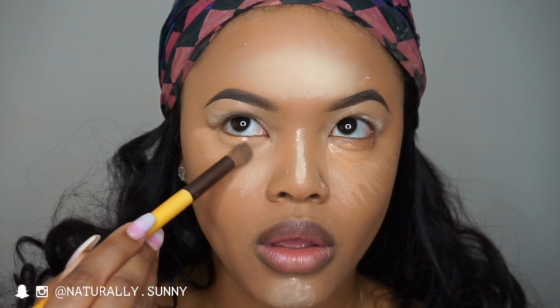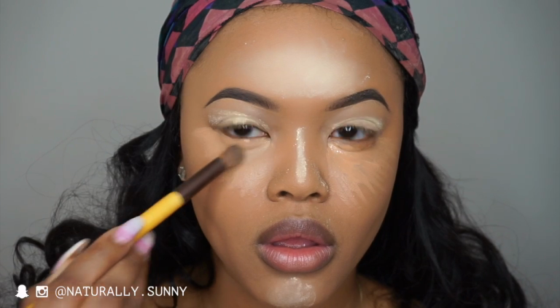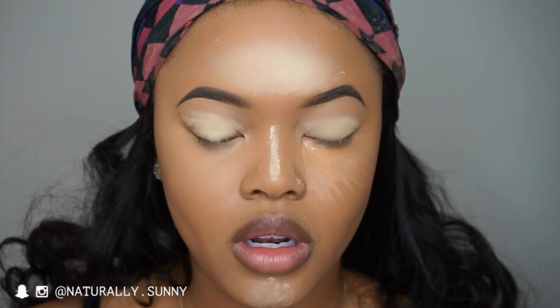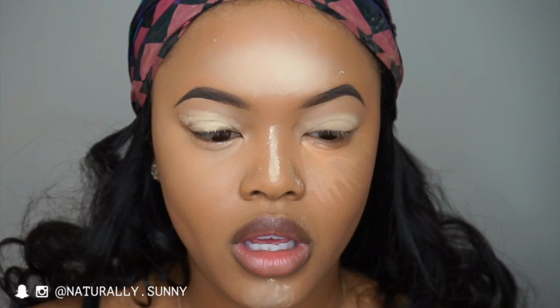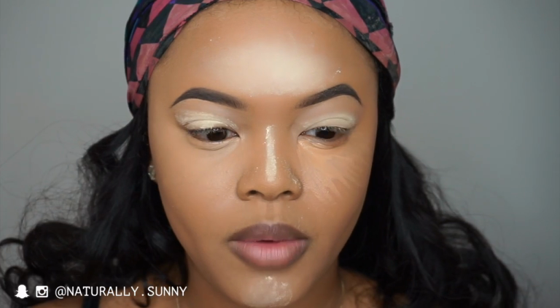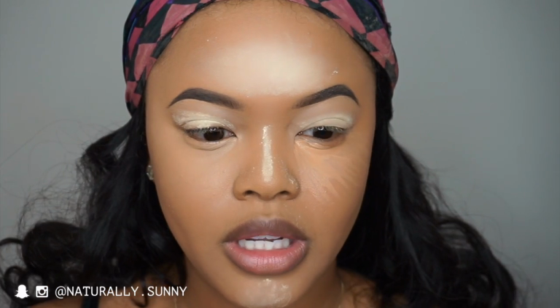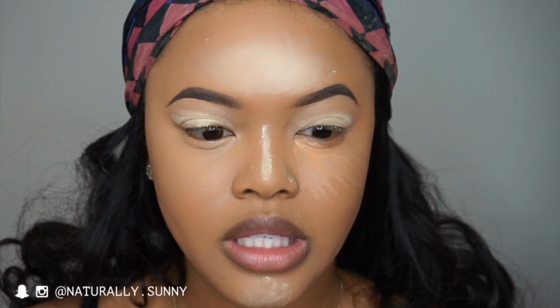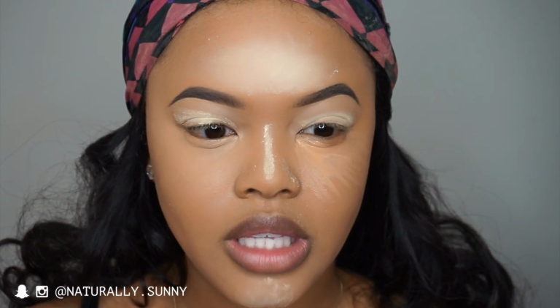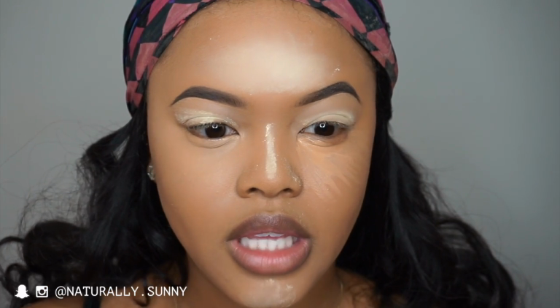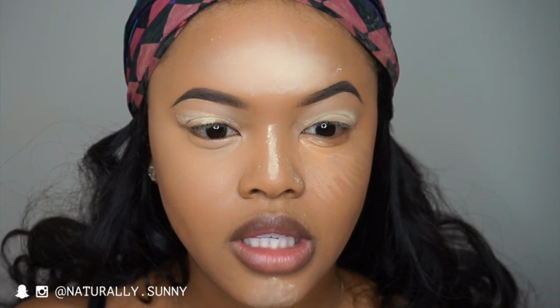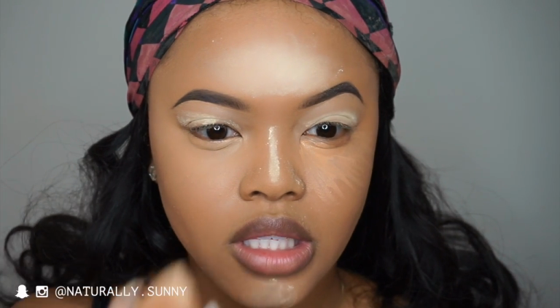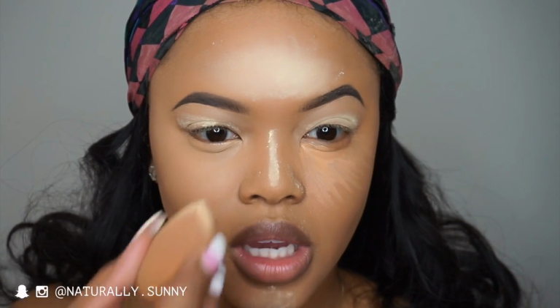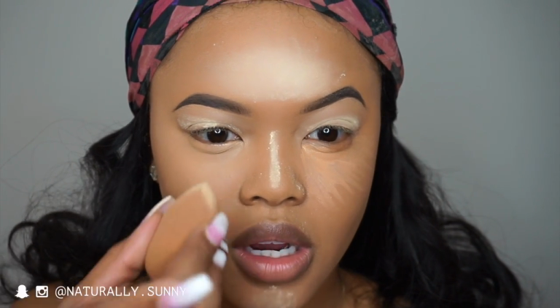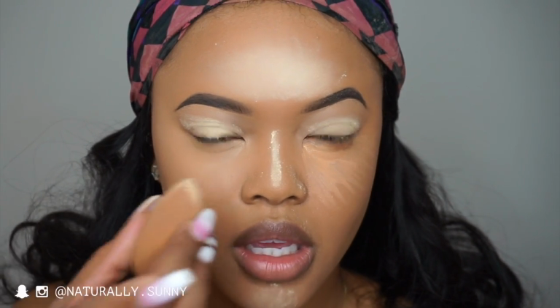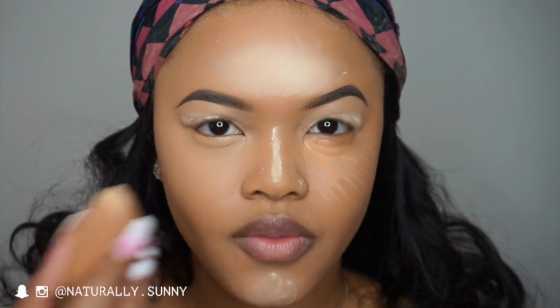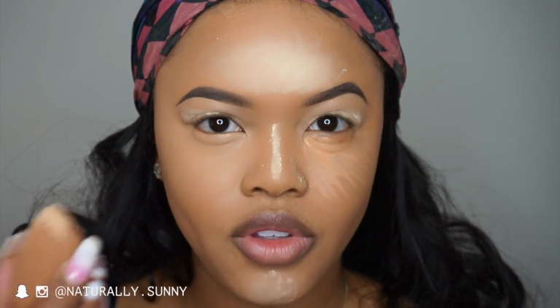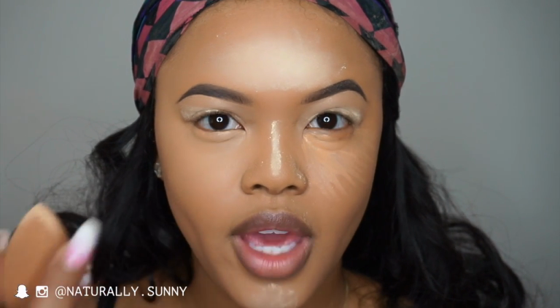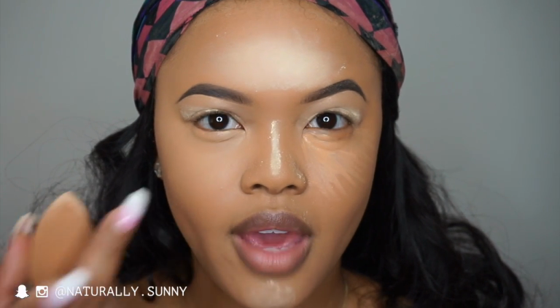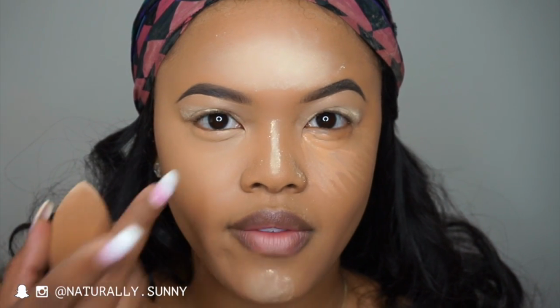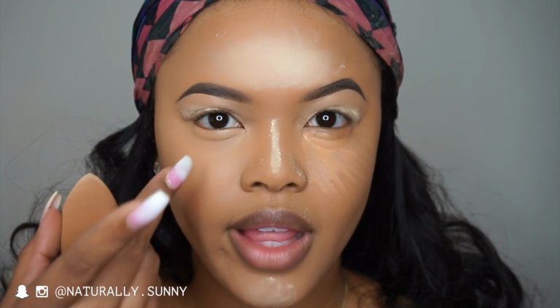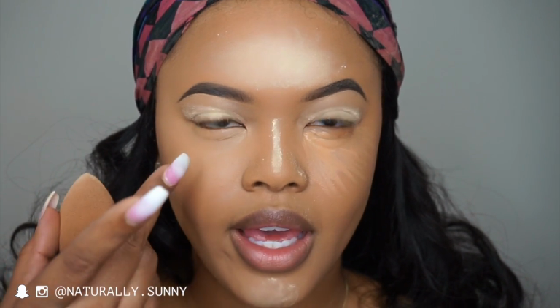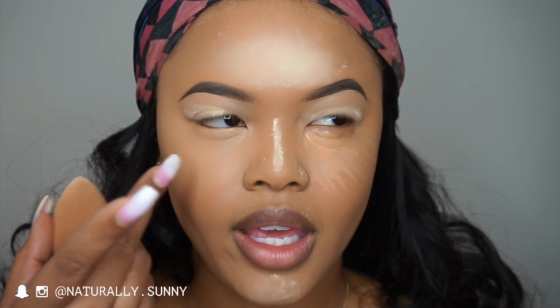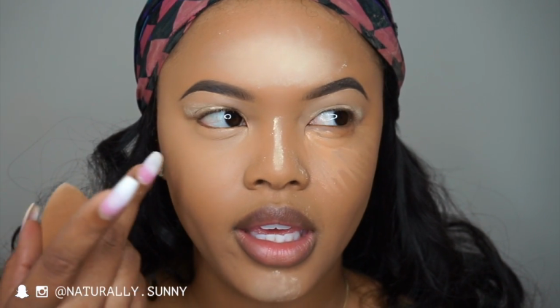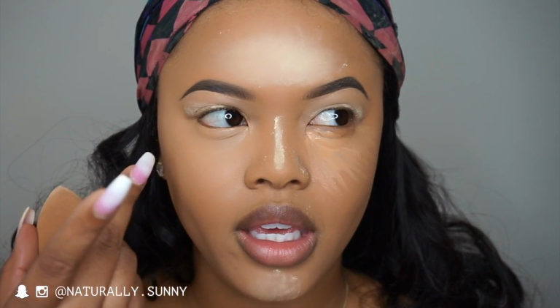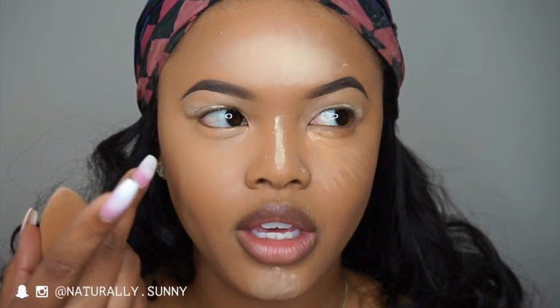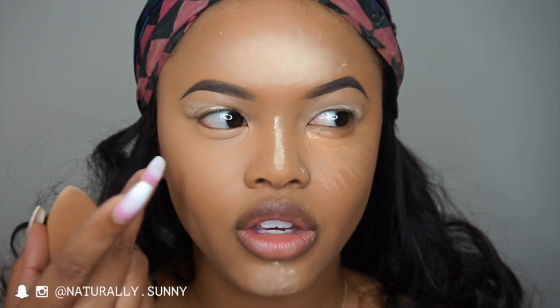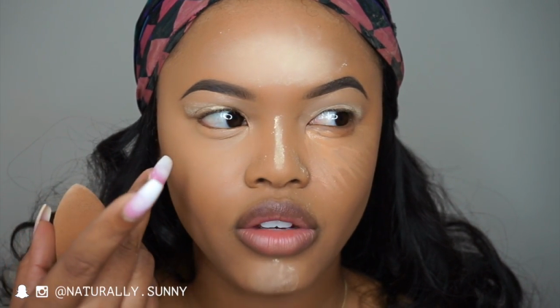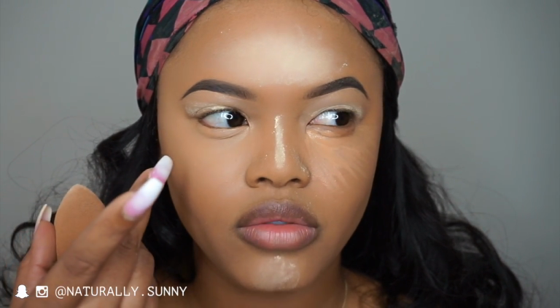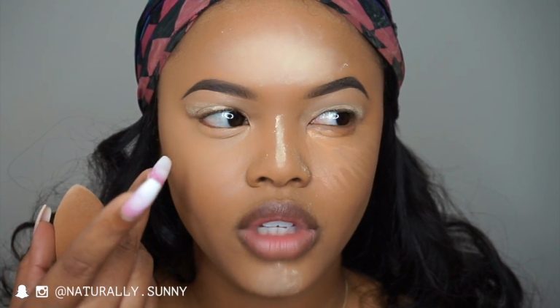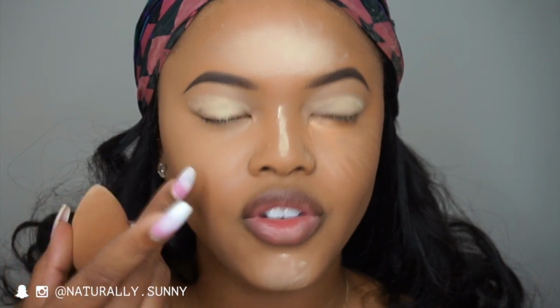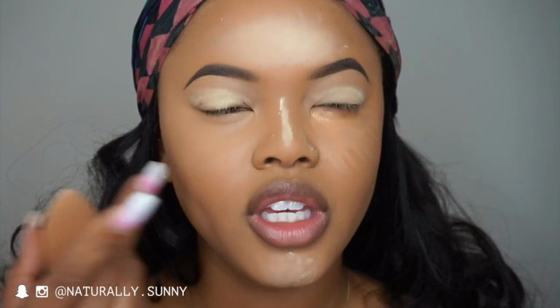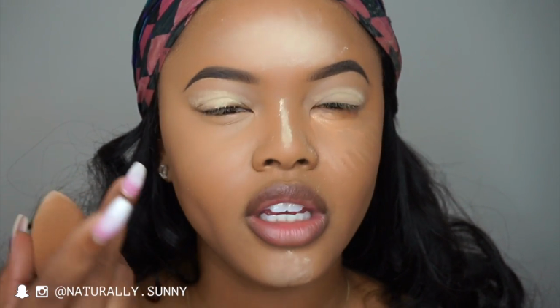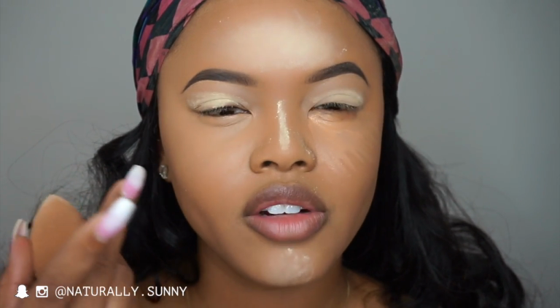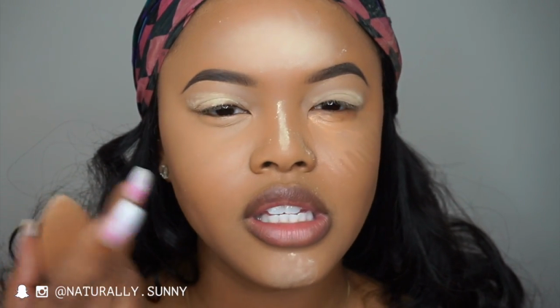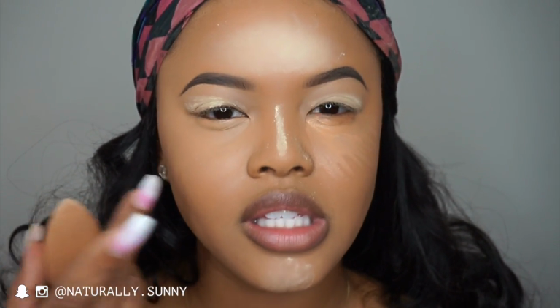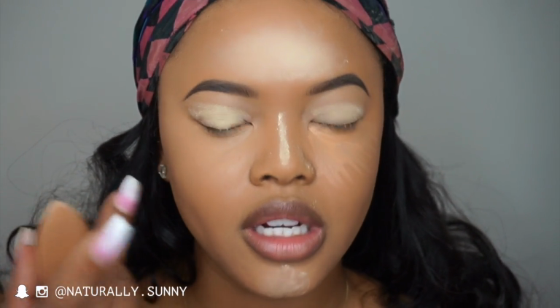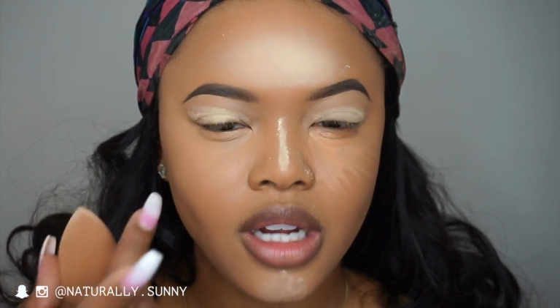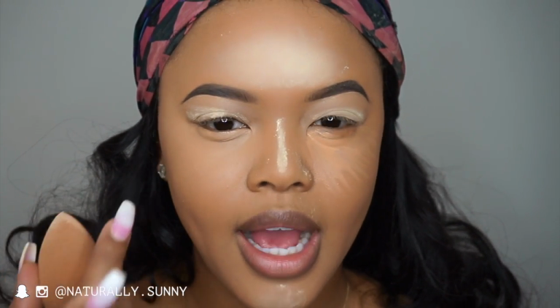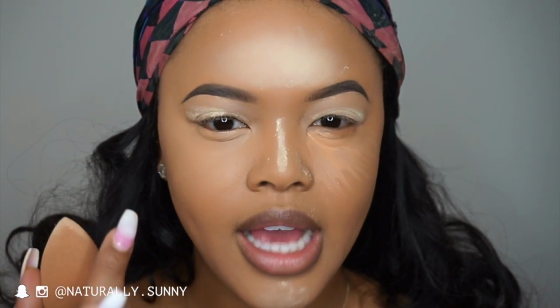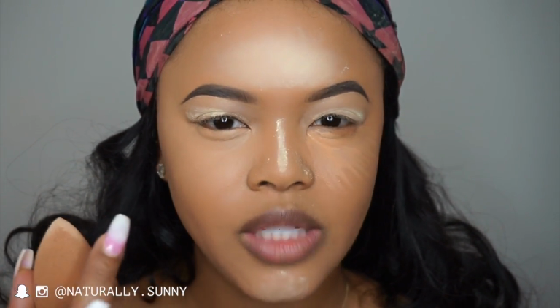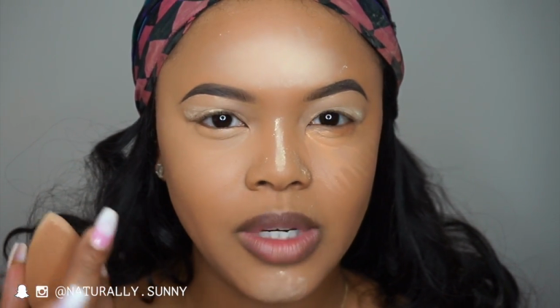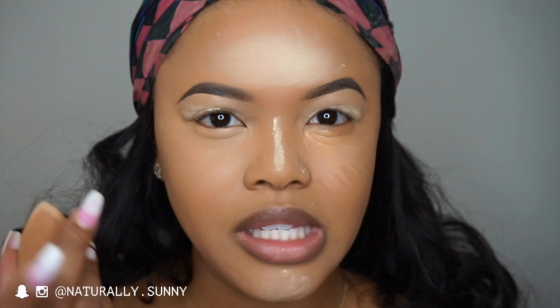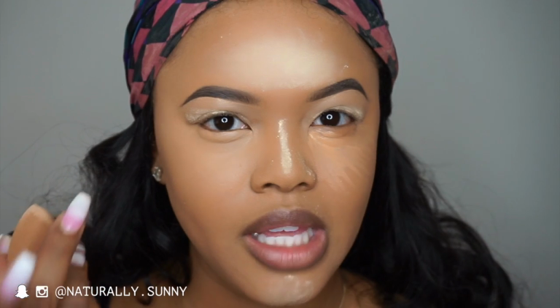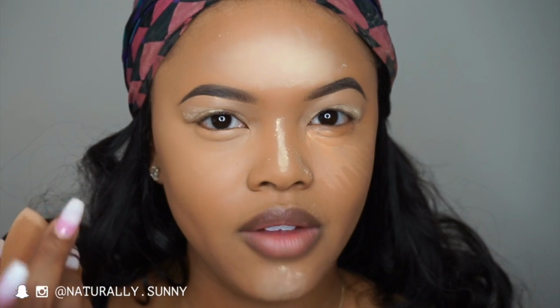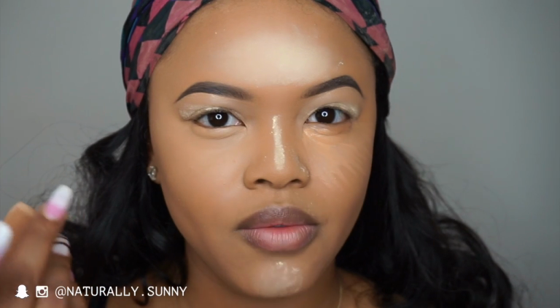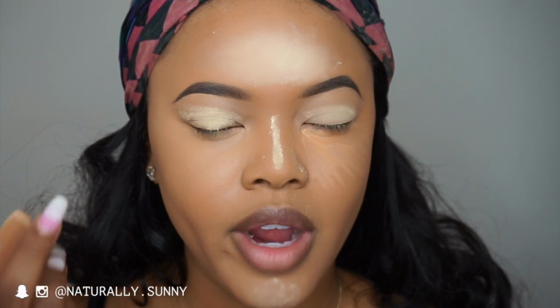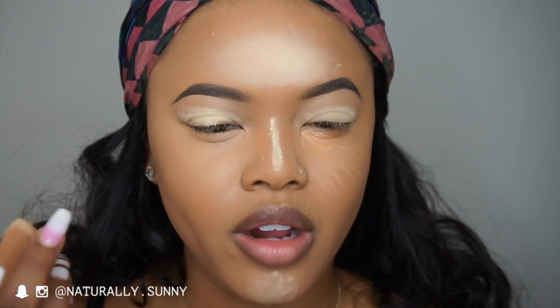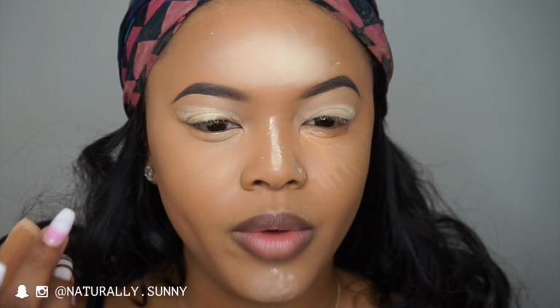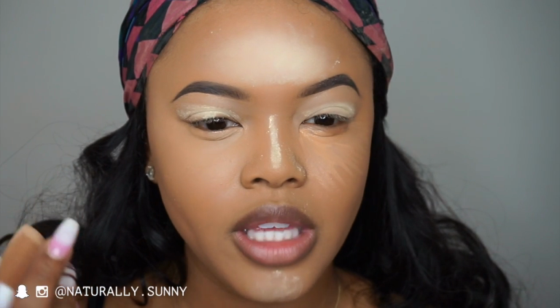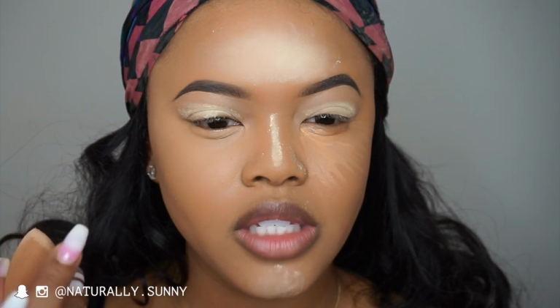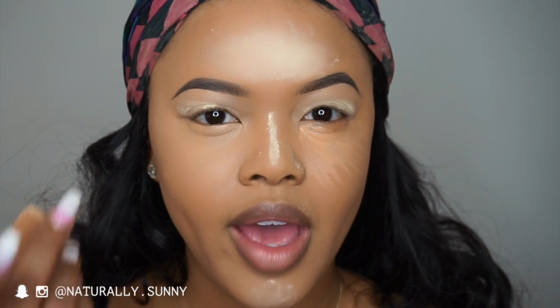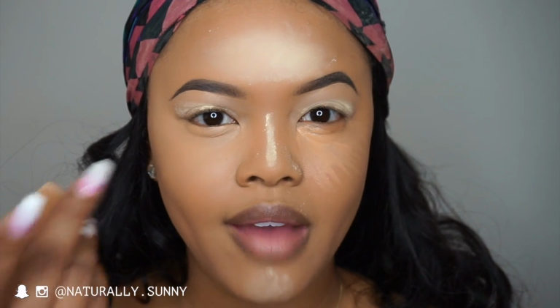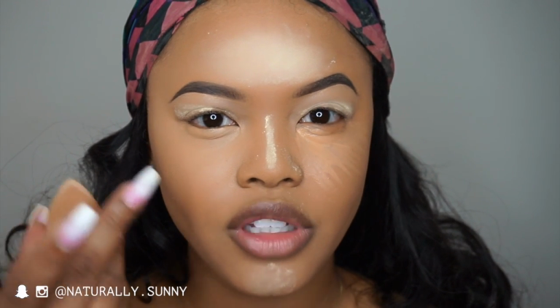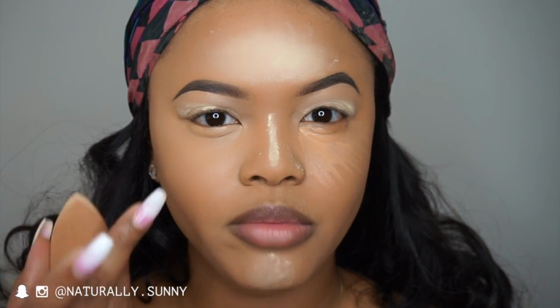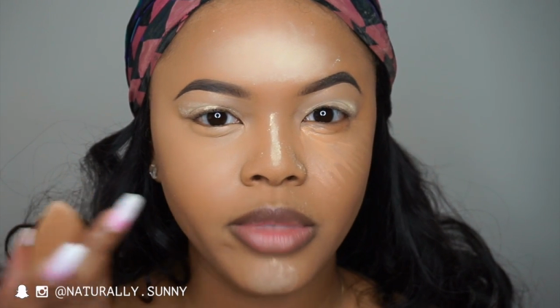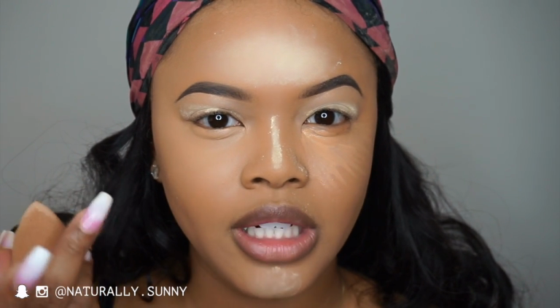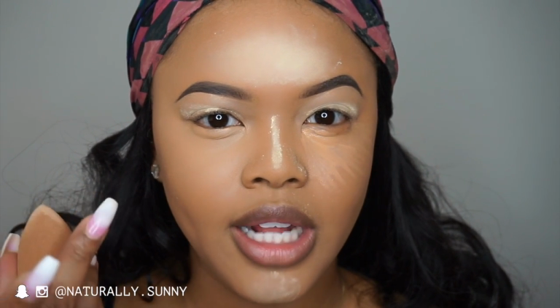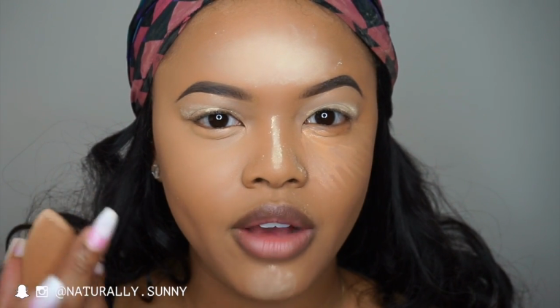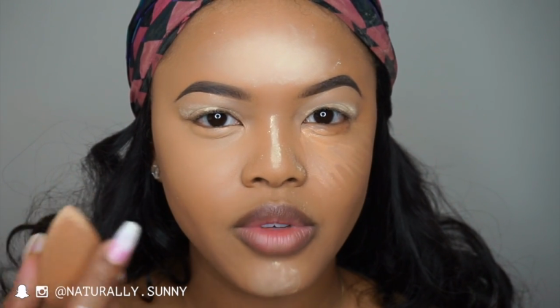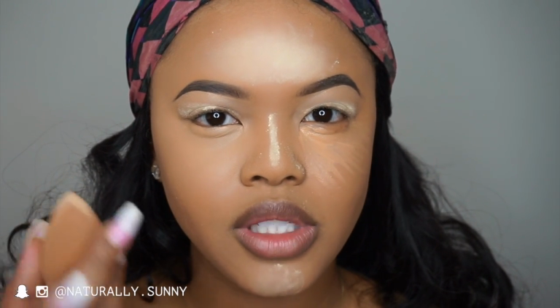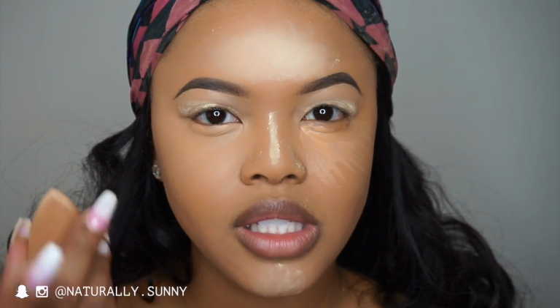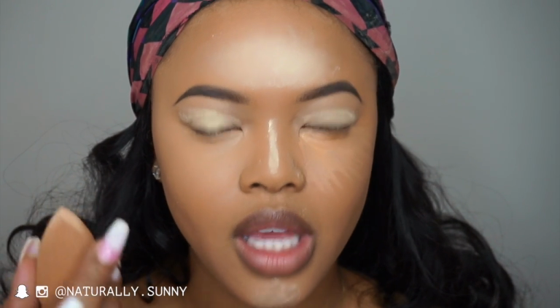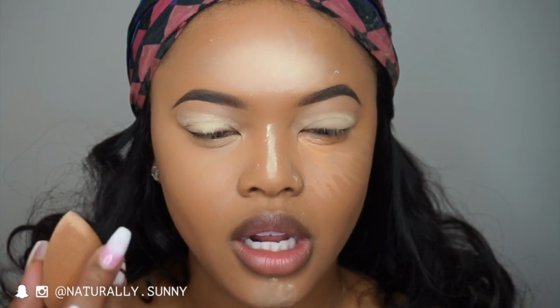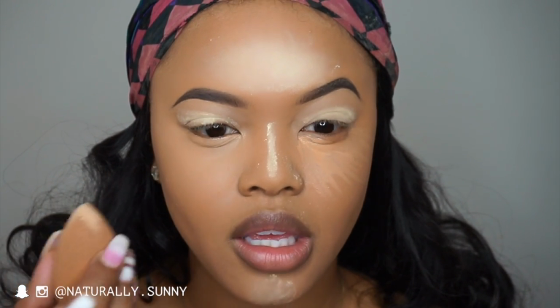Now you want to set this area. If you get creases under your eyes you want to set it right away — so after you blend it out, set it.